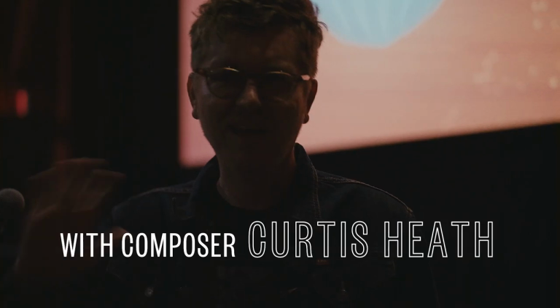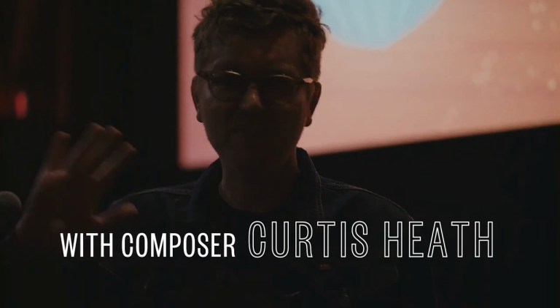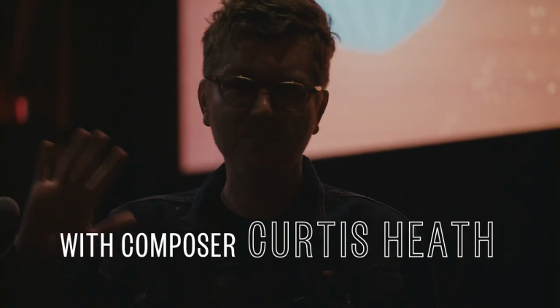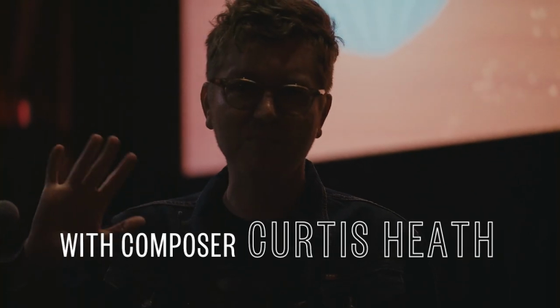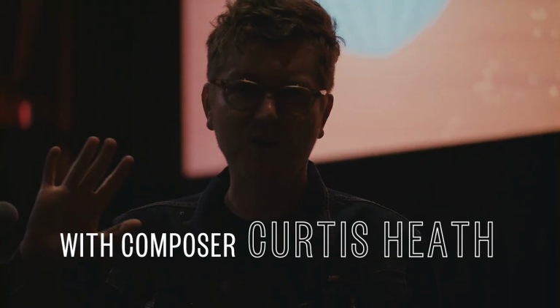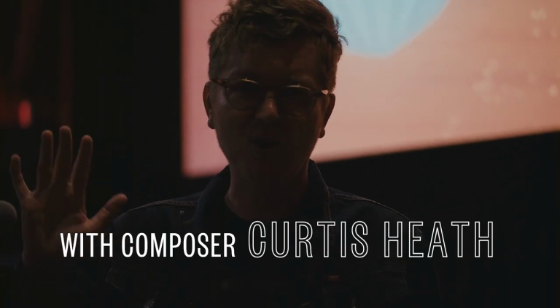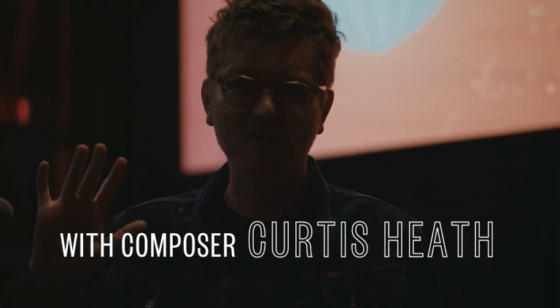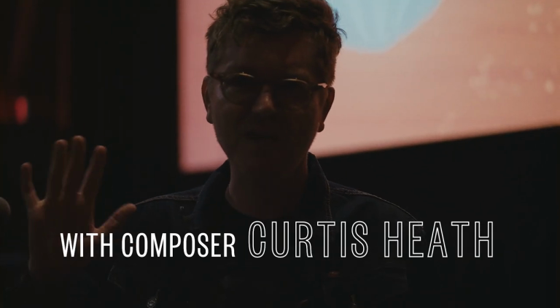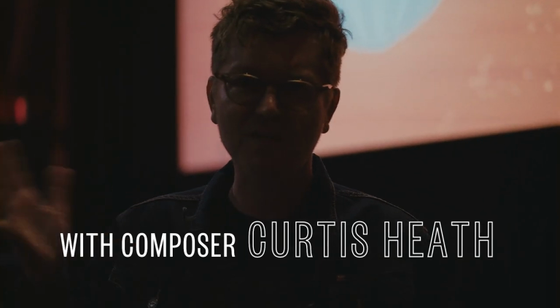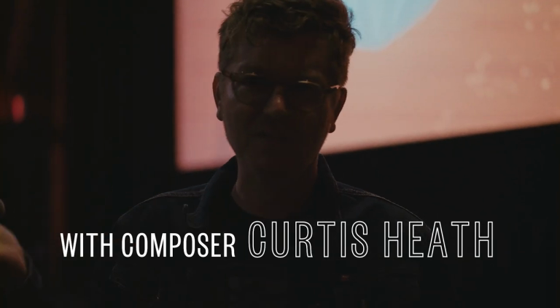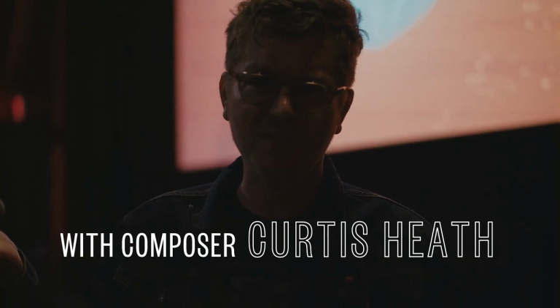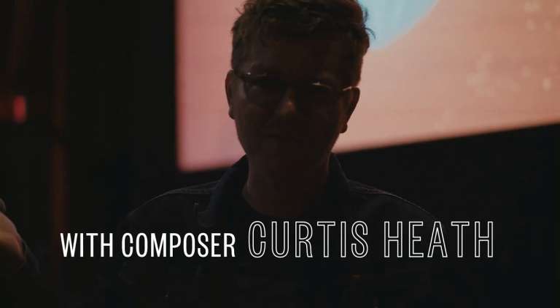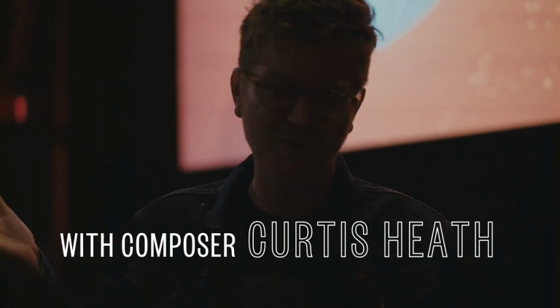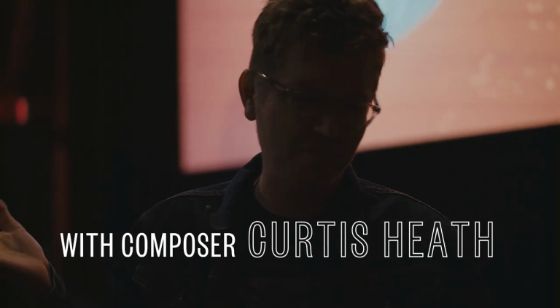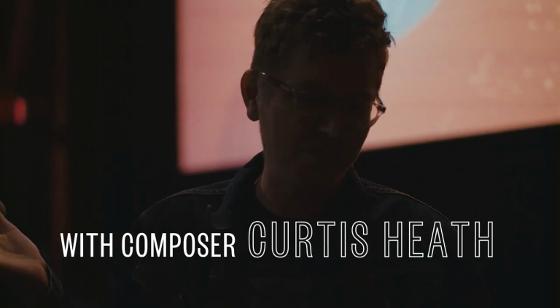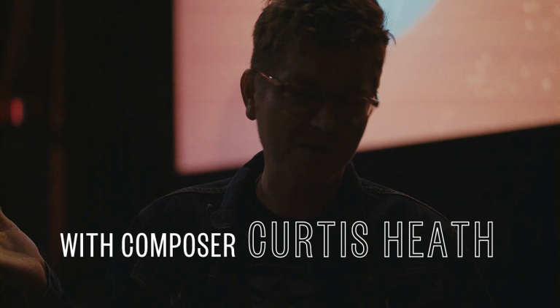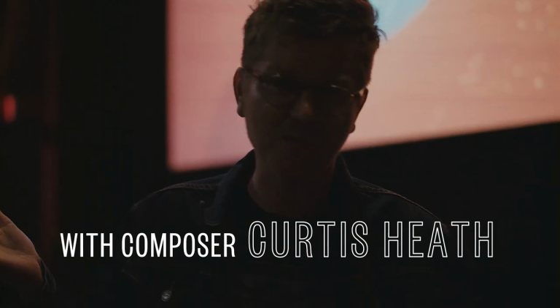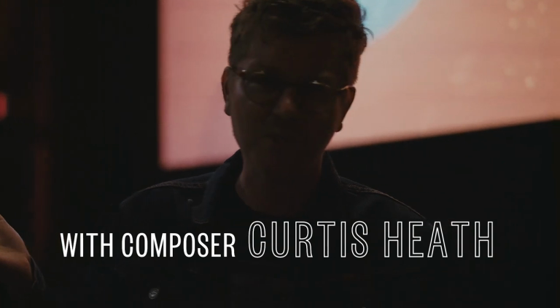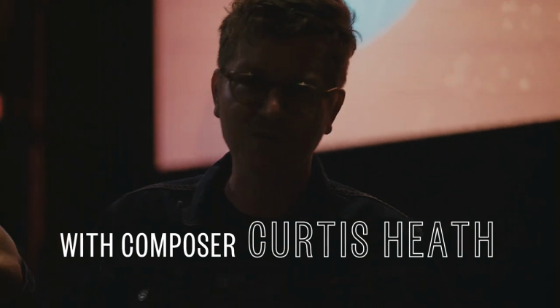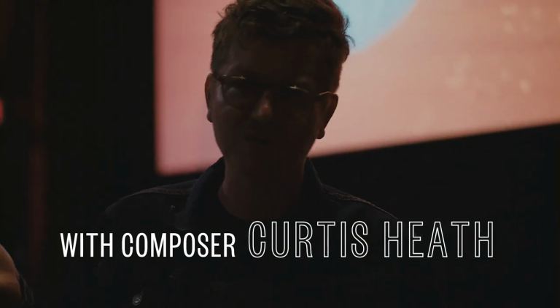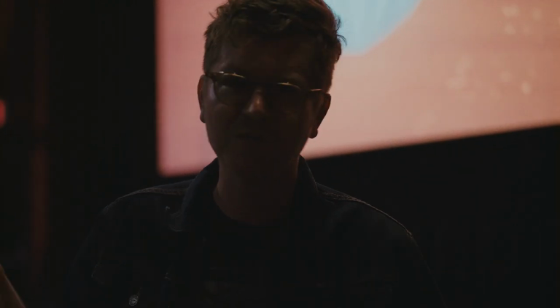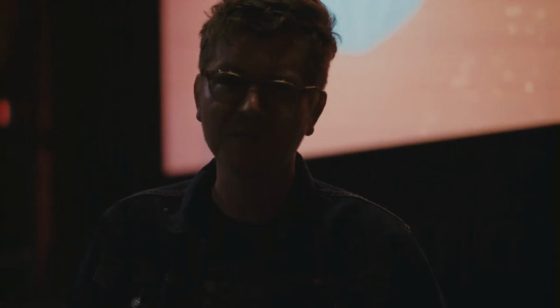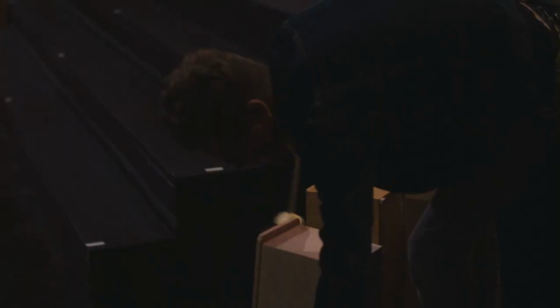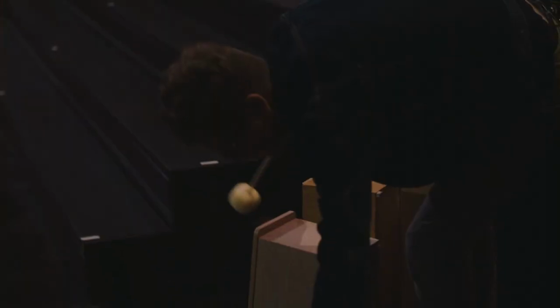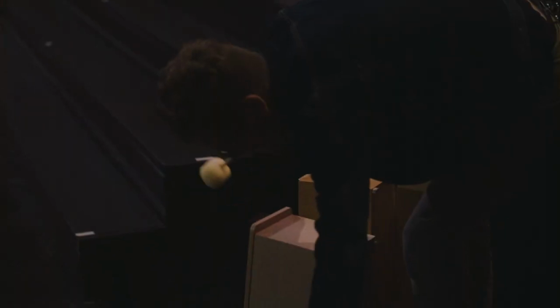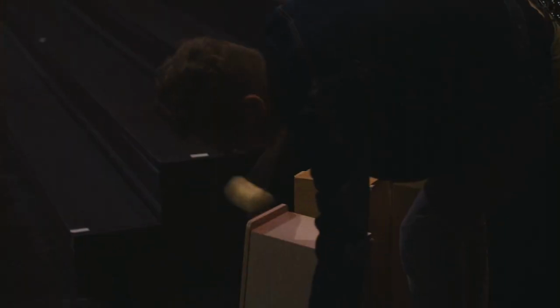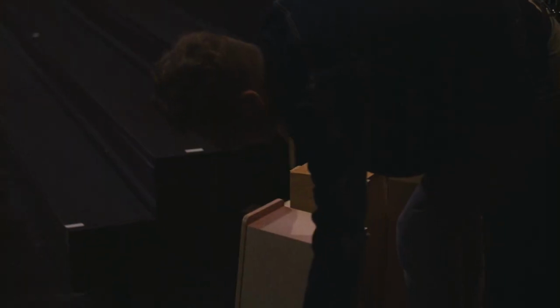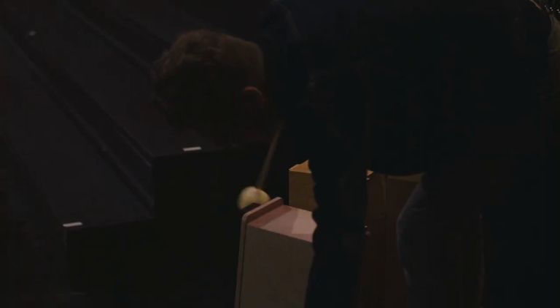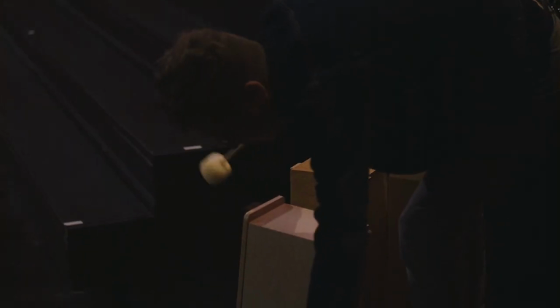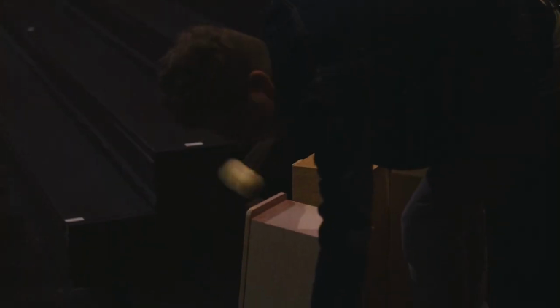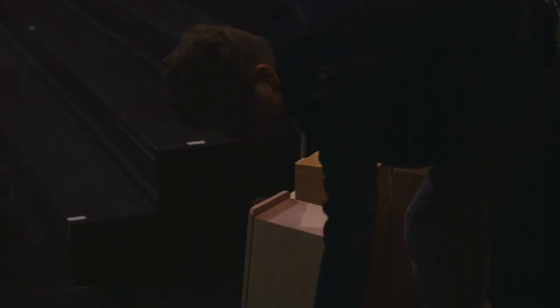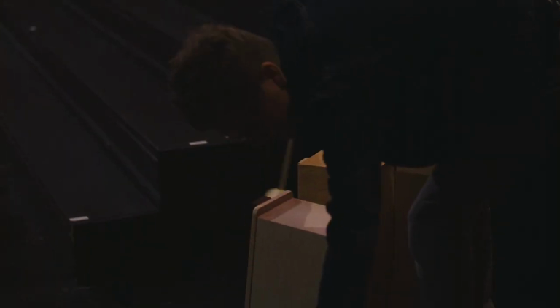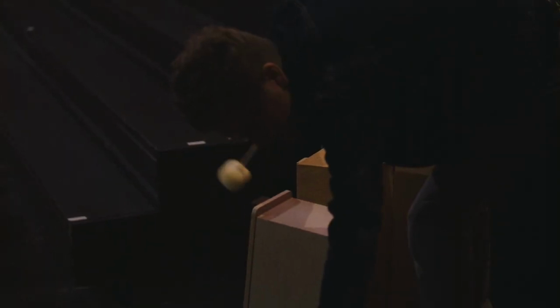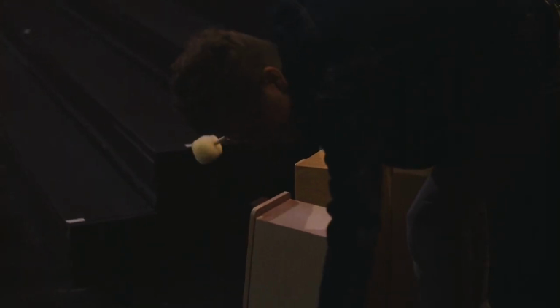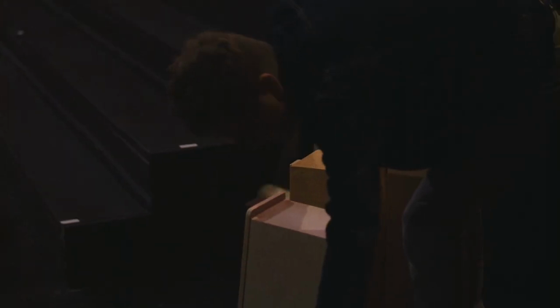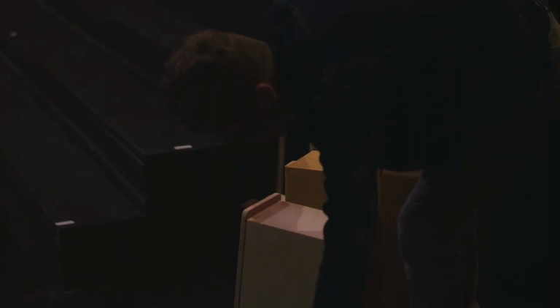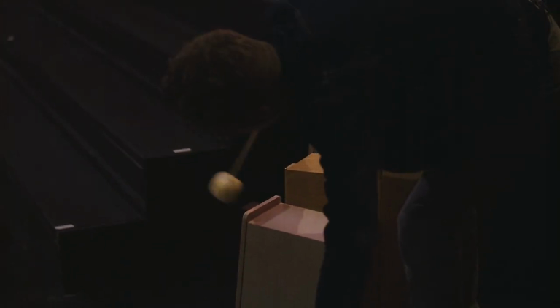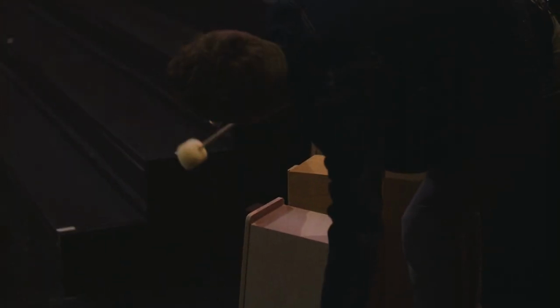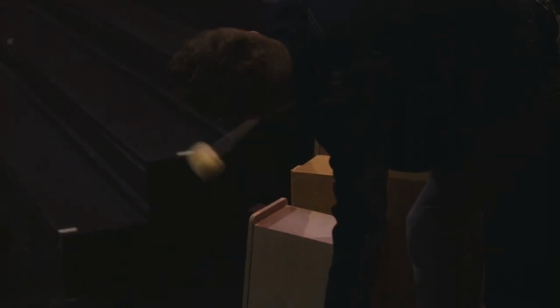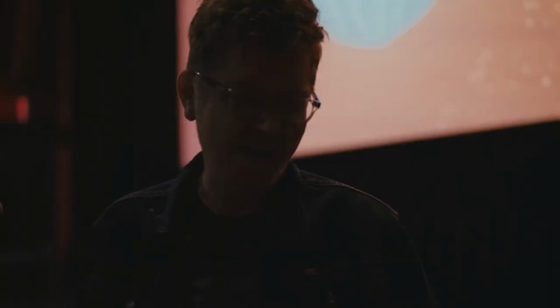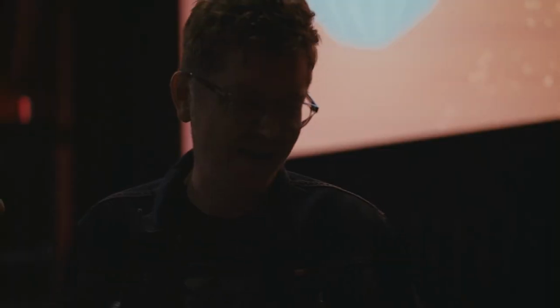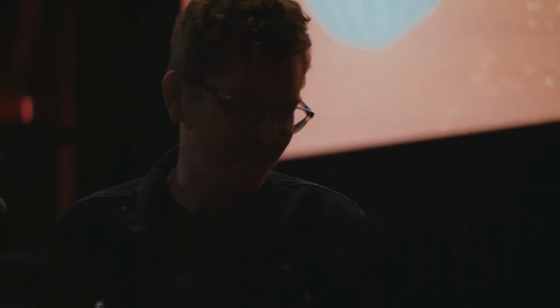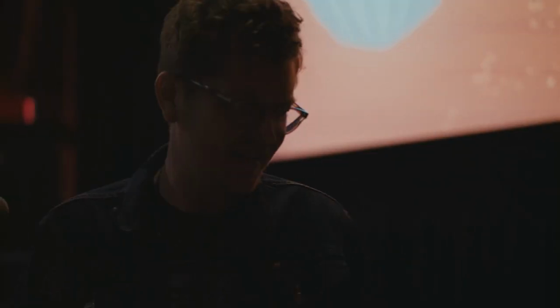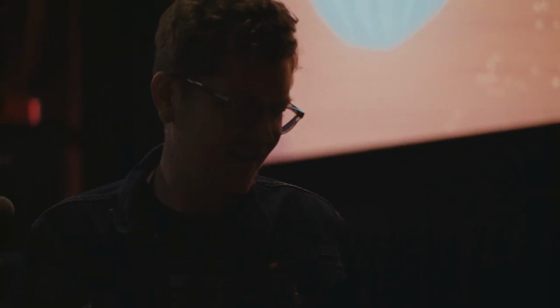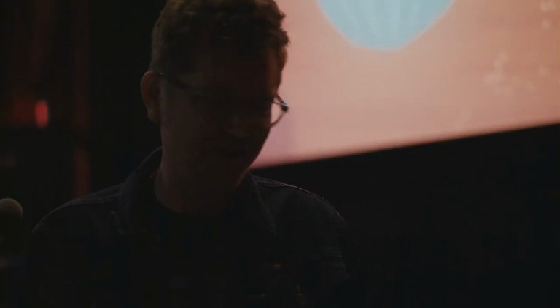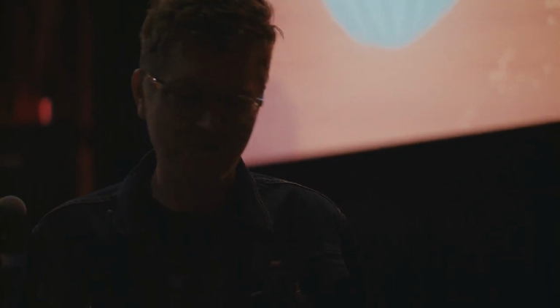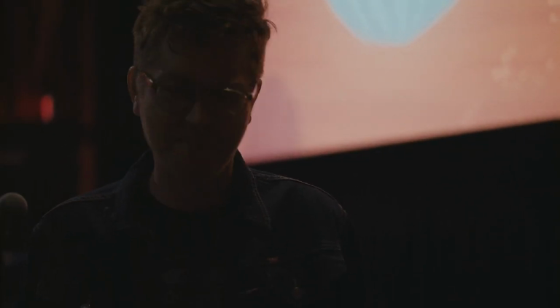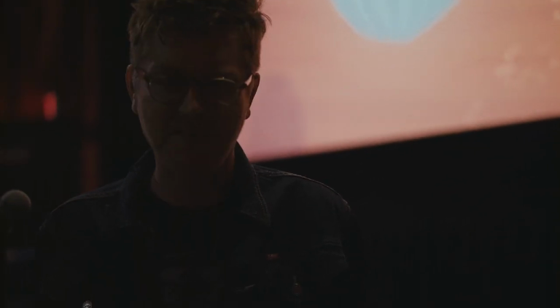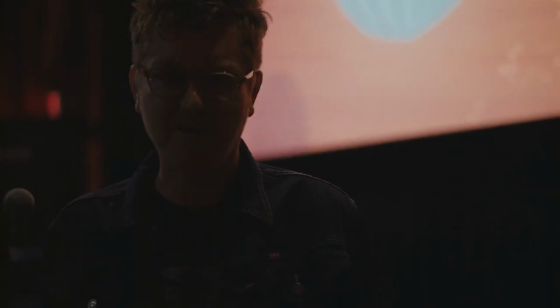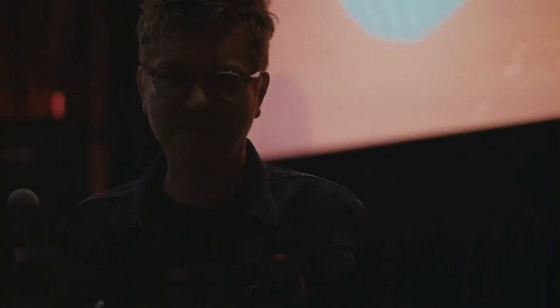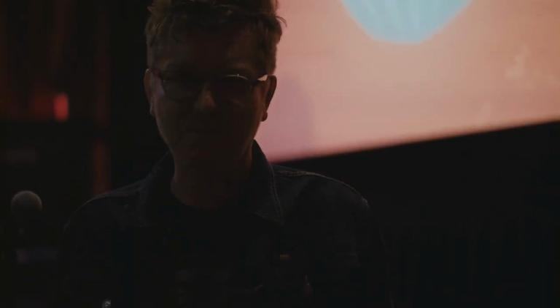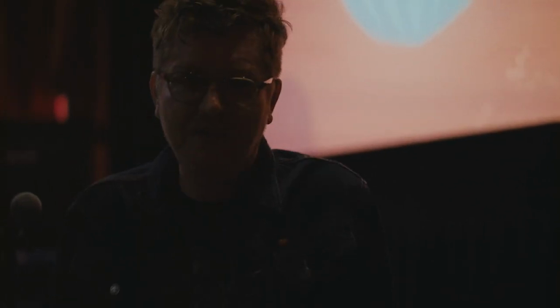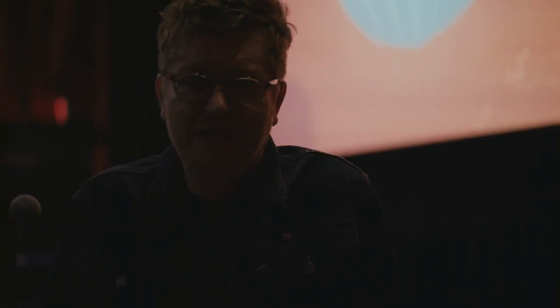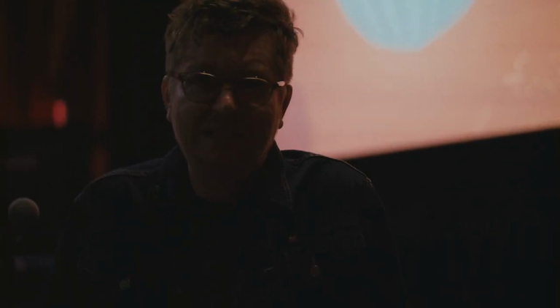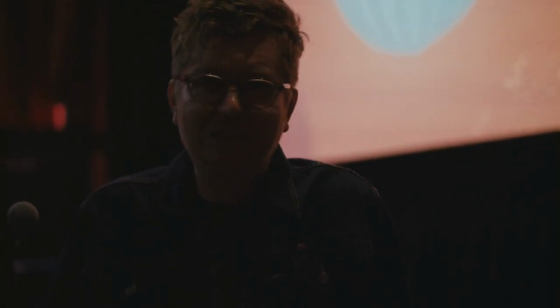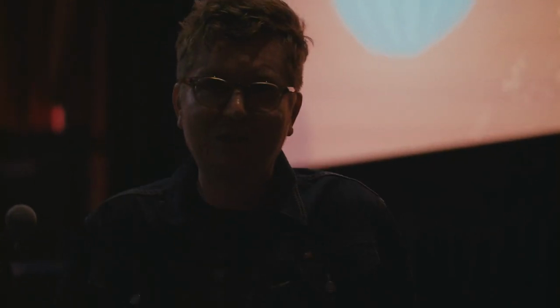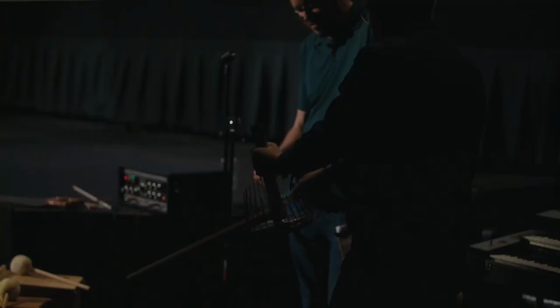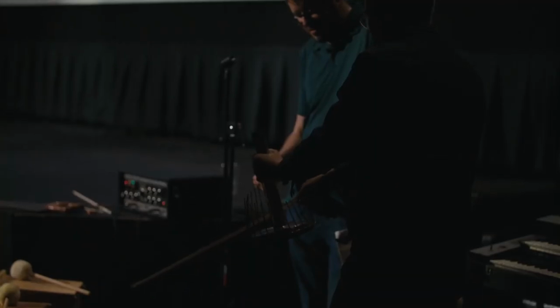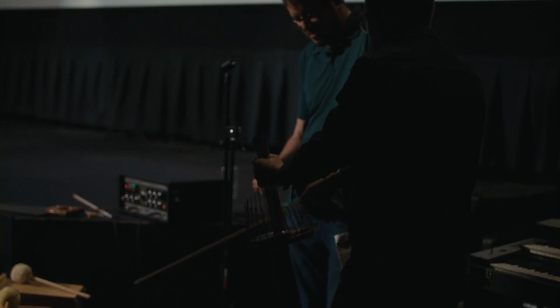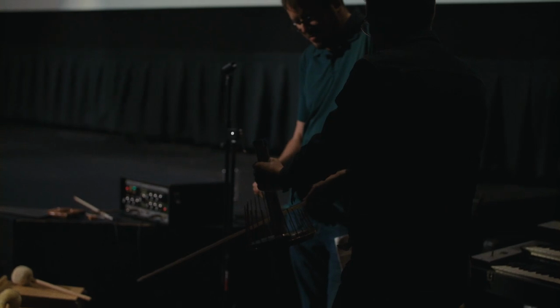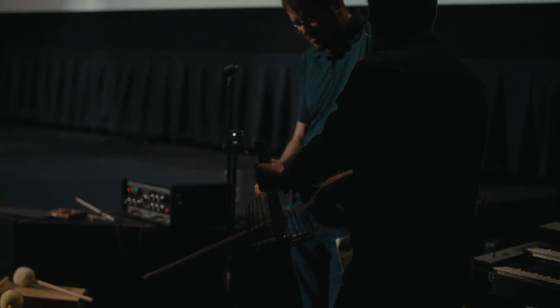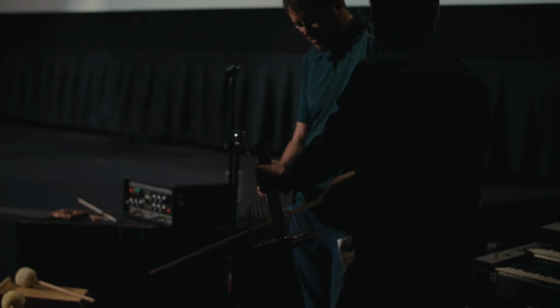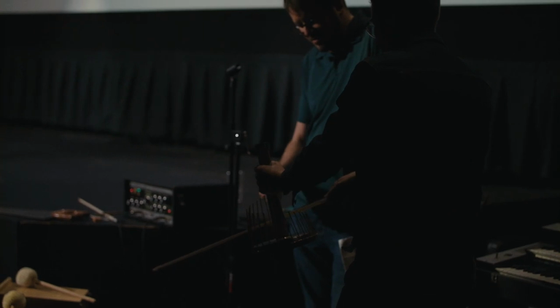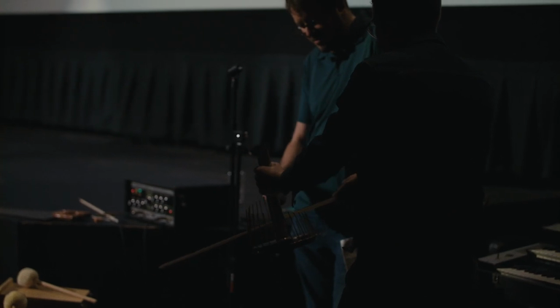I'm Curtis Heath. I'm a film composer and I just wanted to show you some musical instruments.